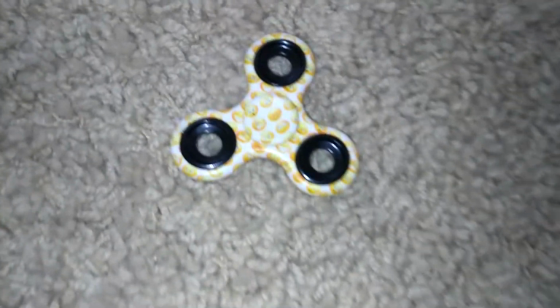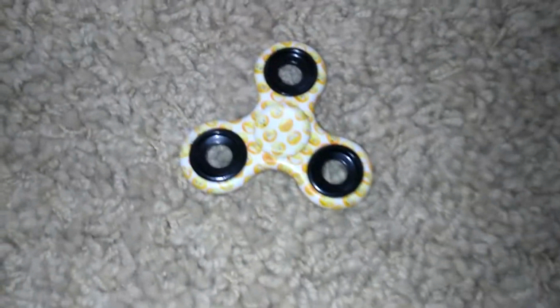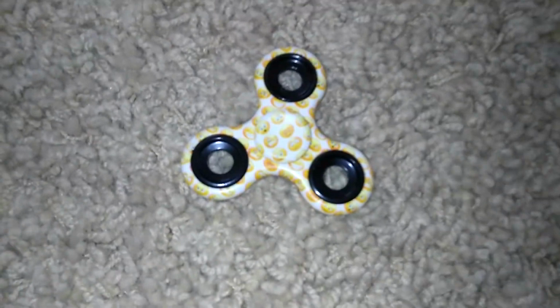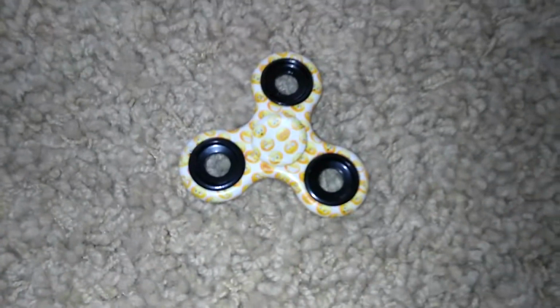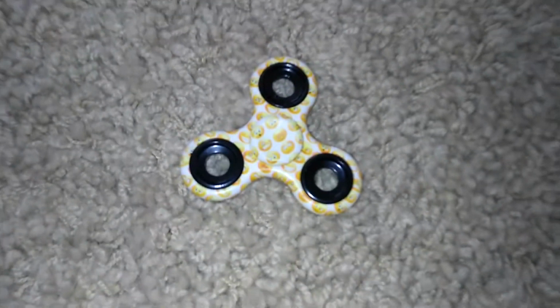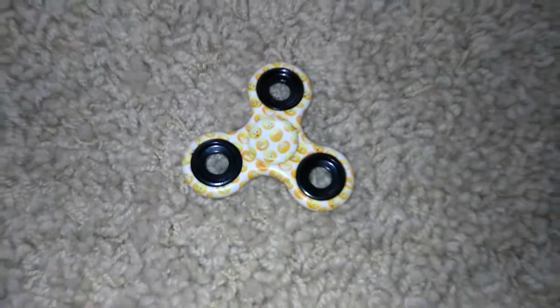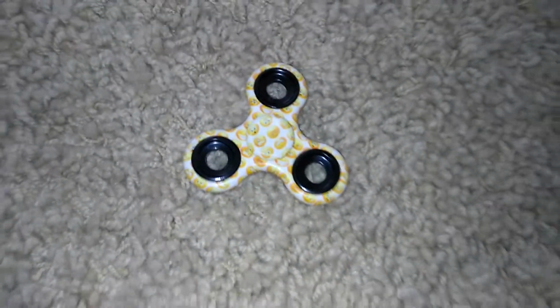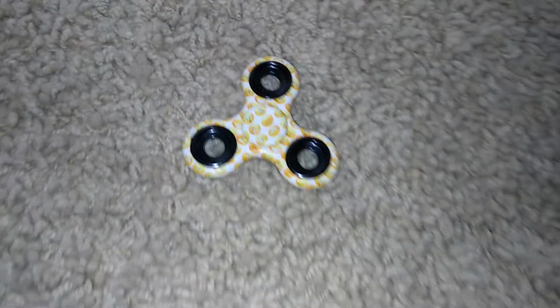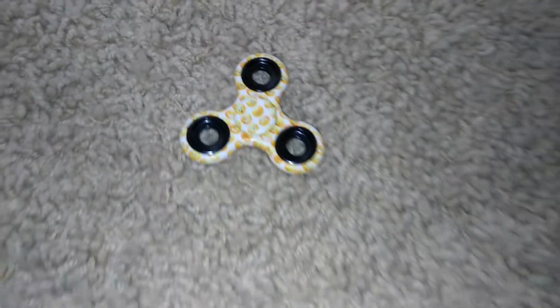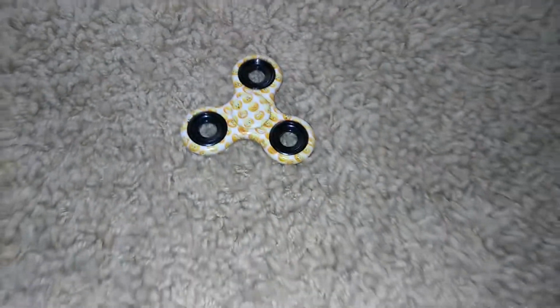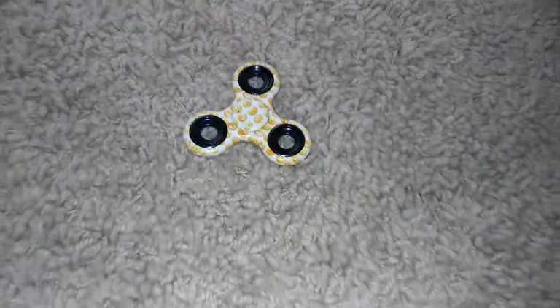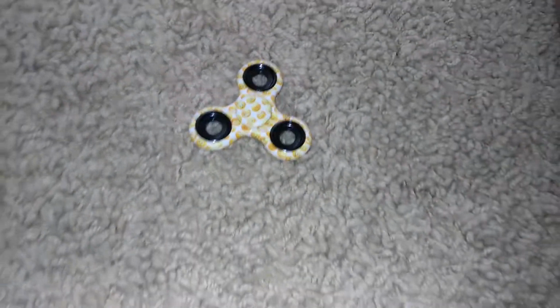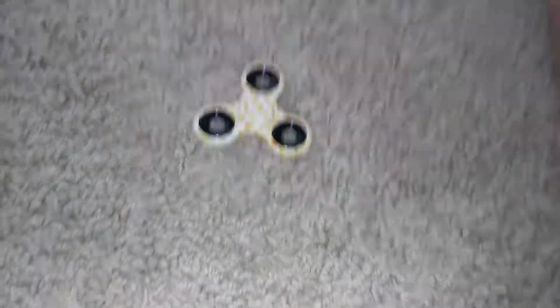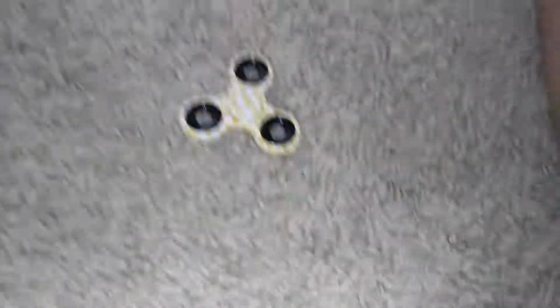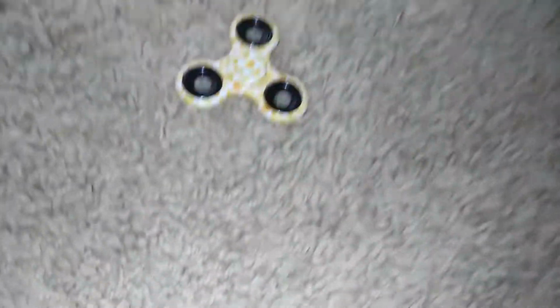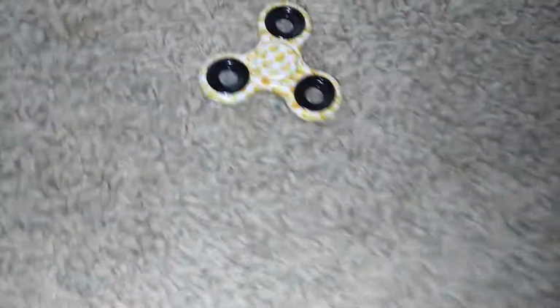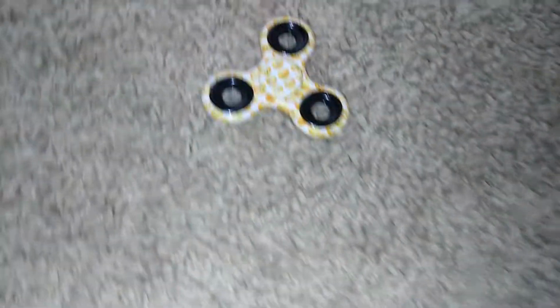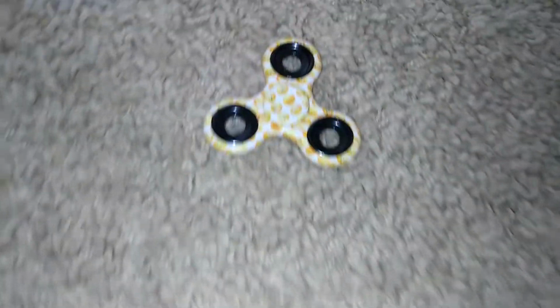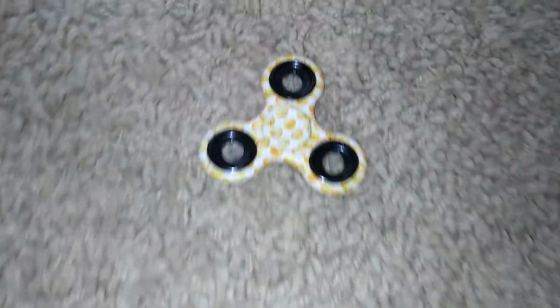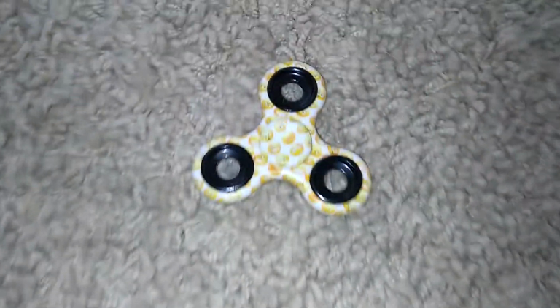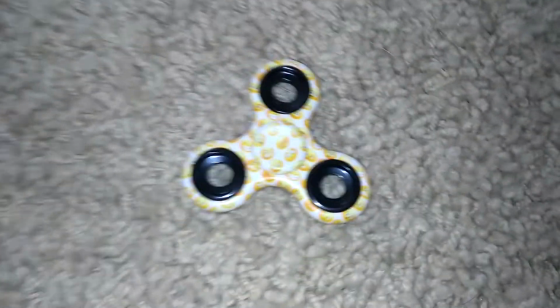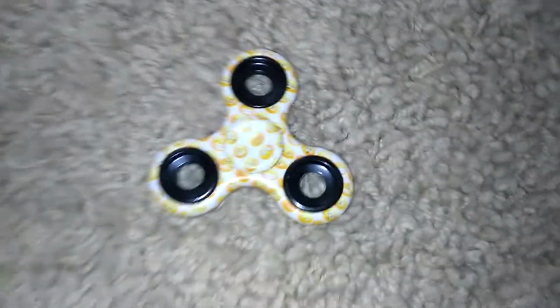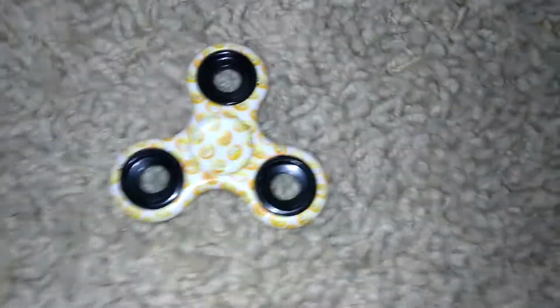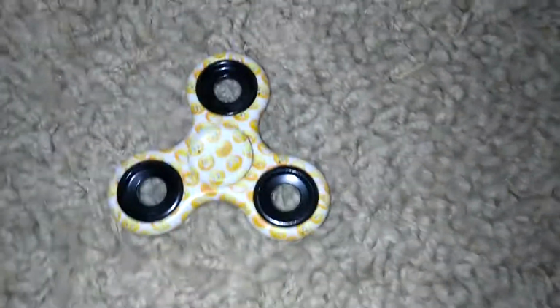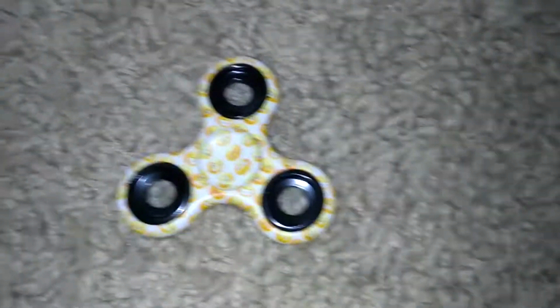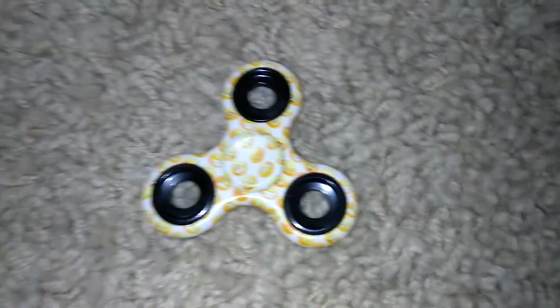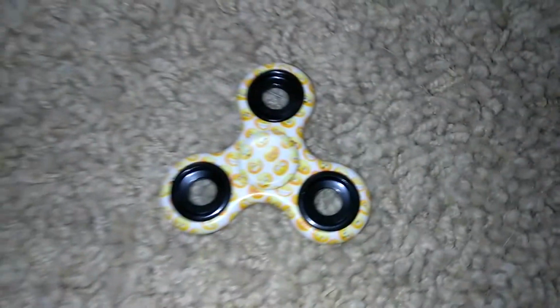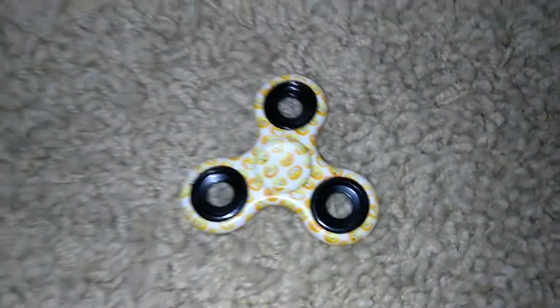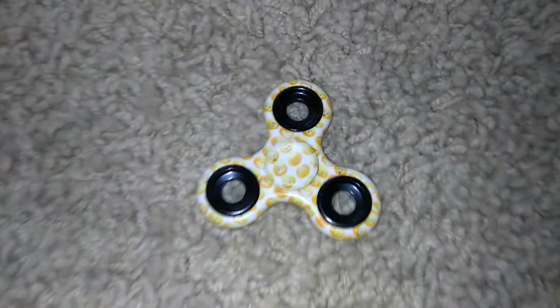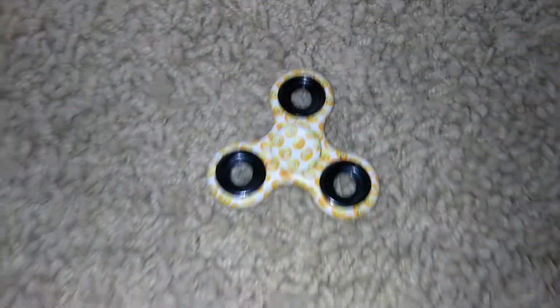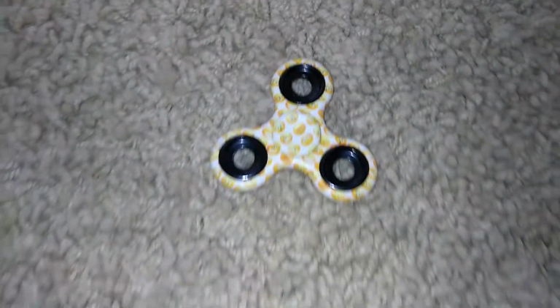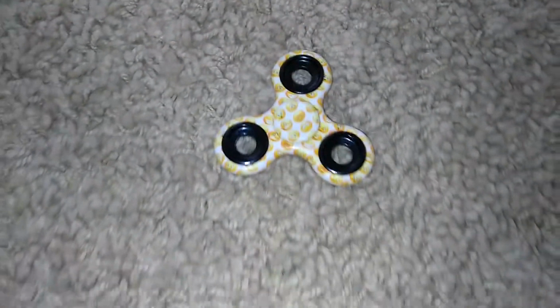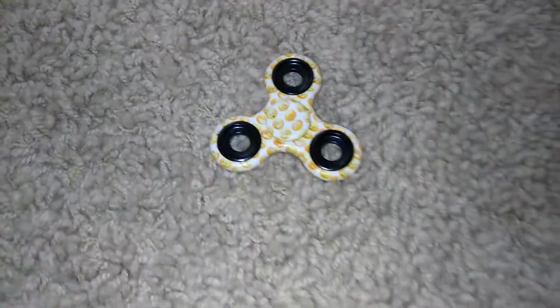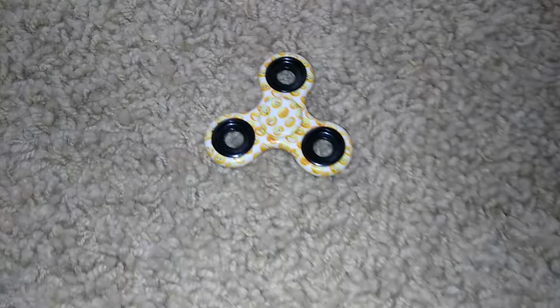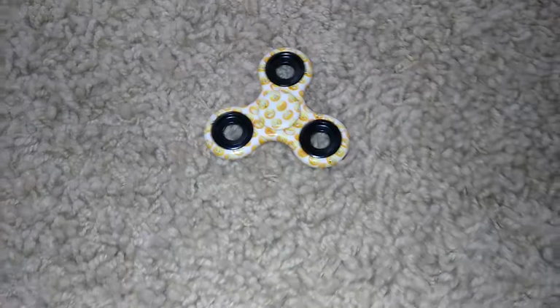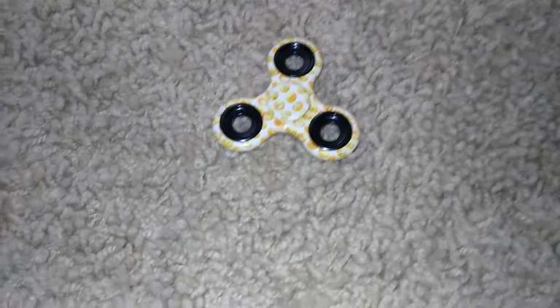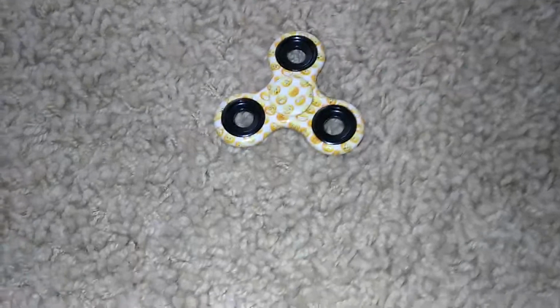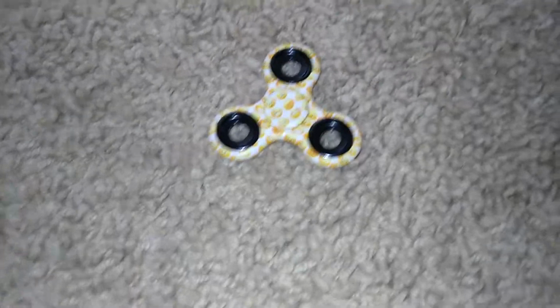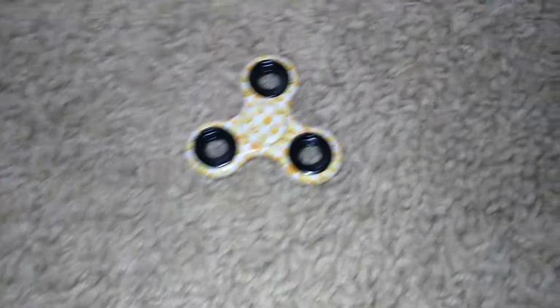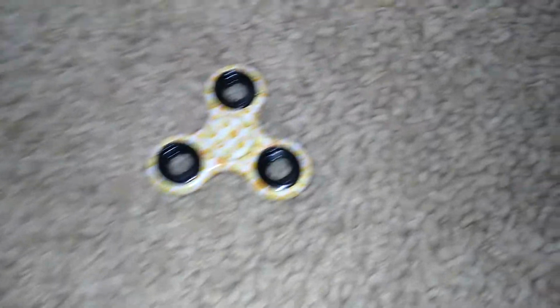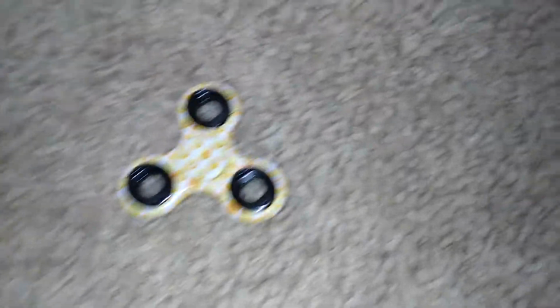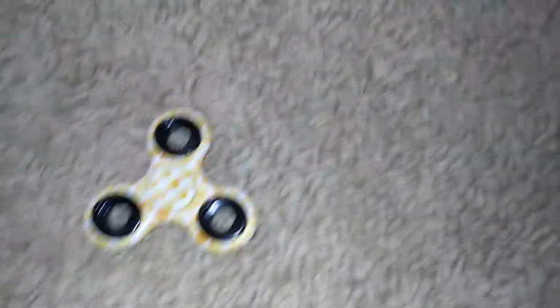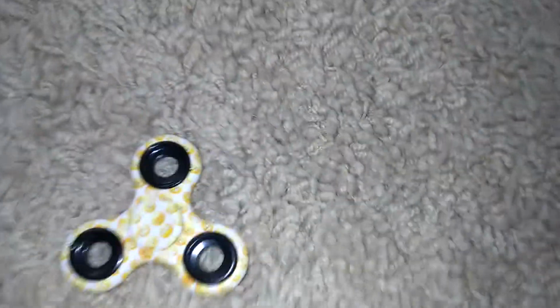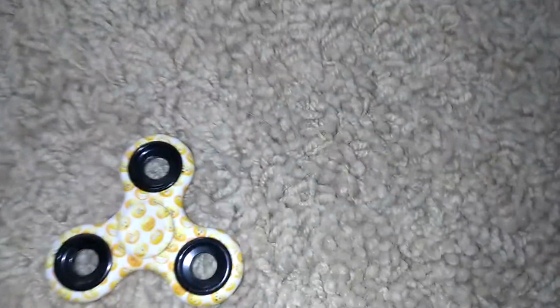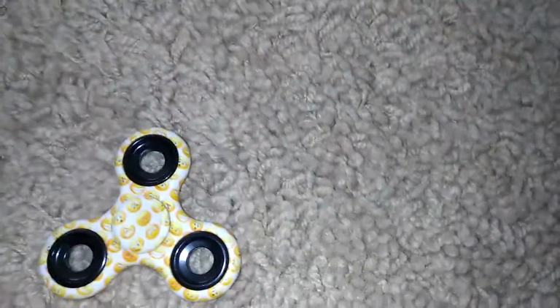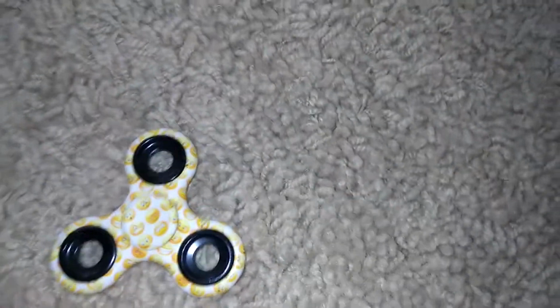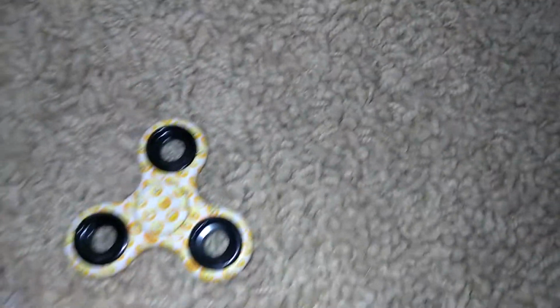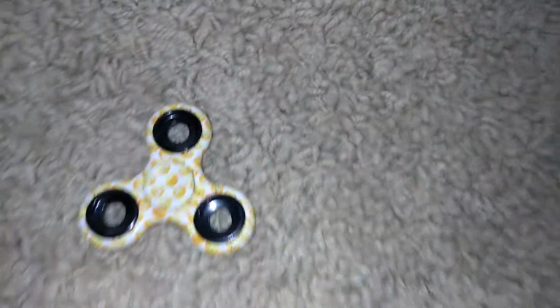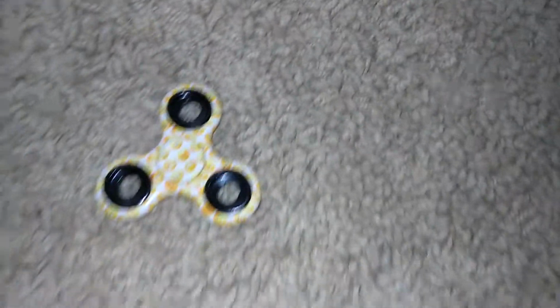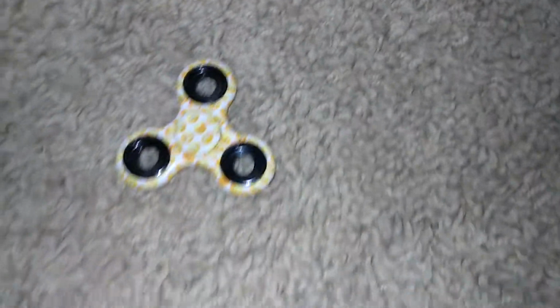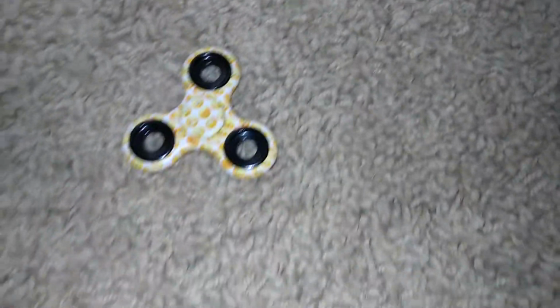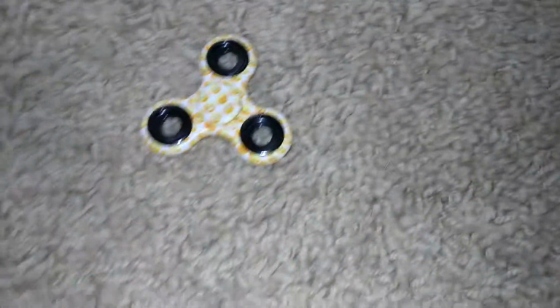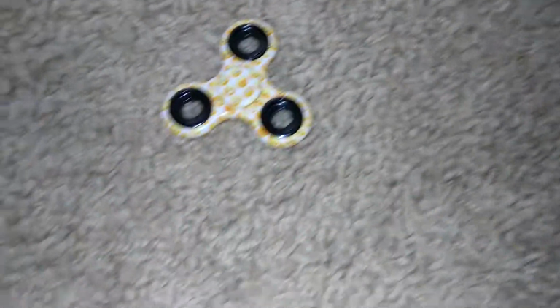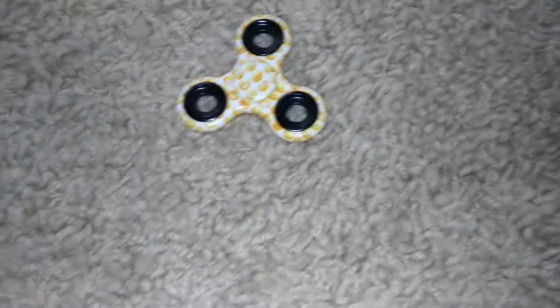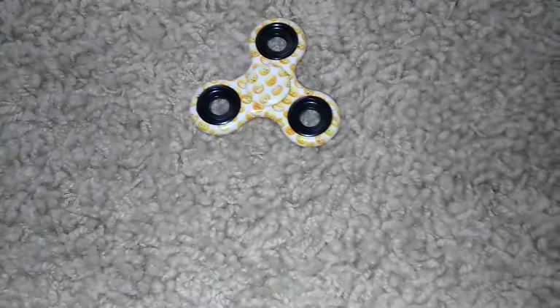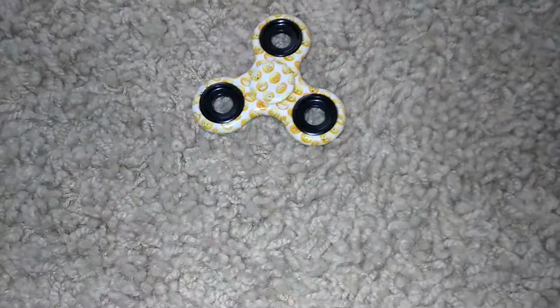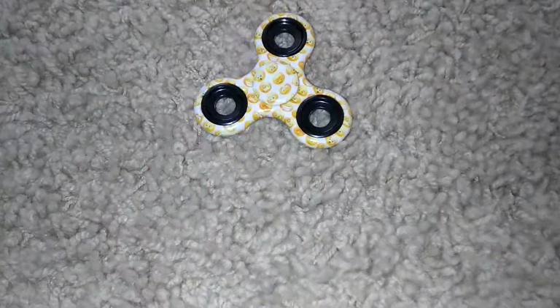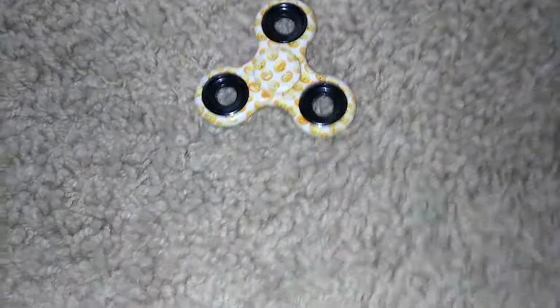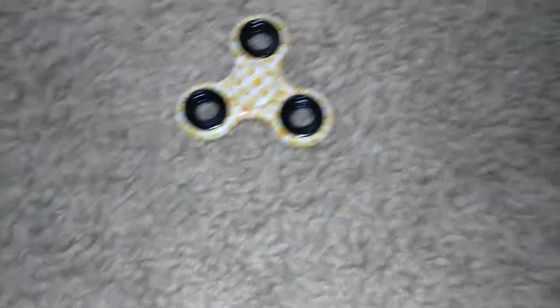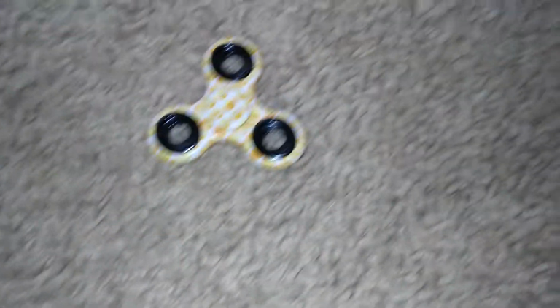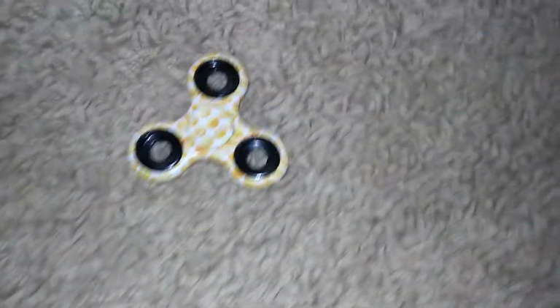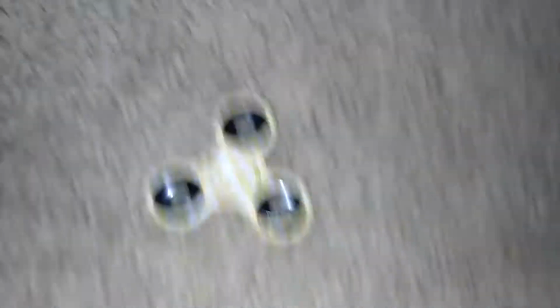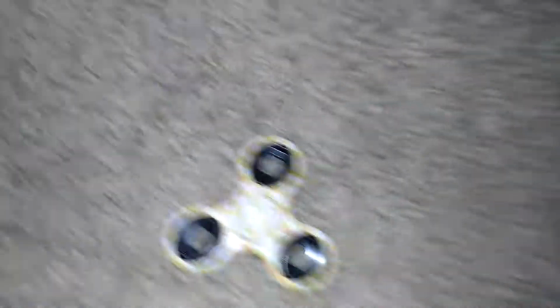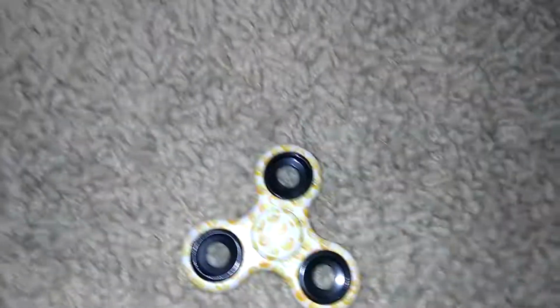Welcome back, Flaminators, to my channel. In this video, I'll be showing you how to make a fidget spinner quiet and smooth.